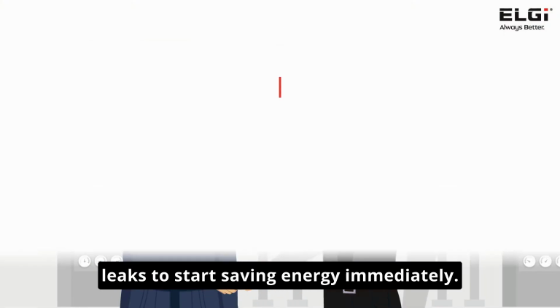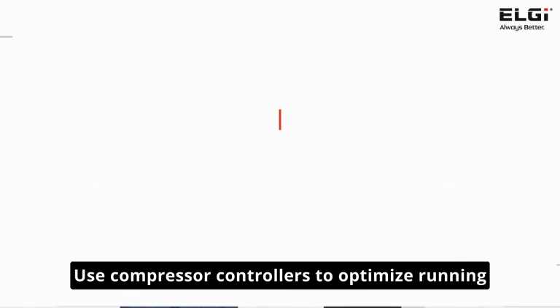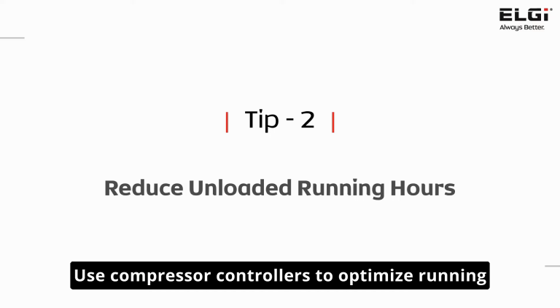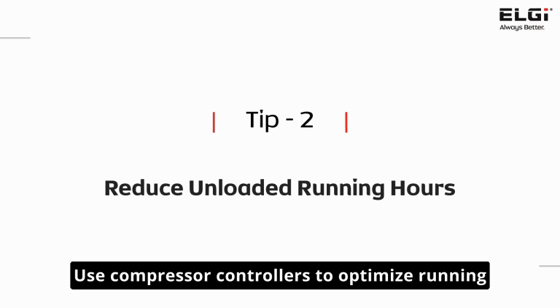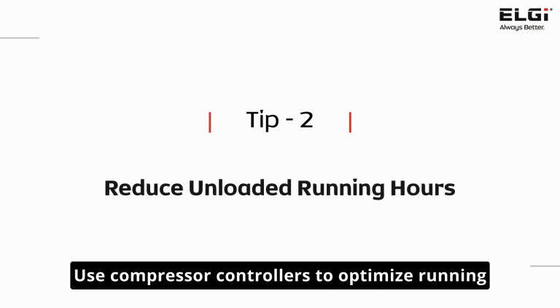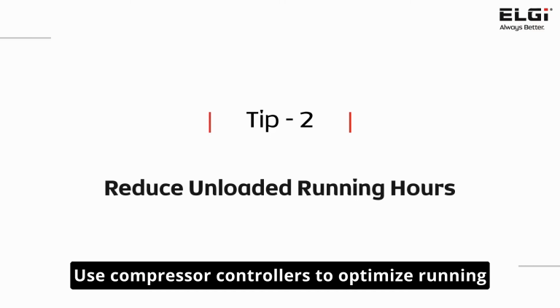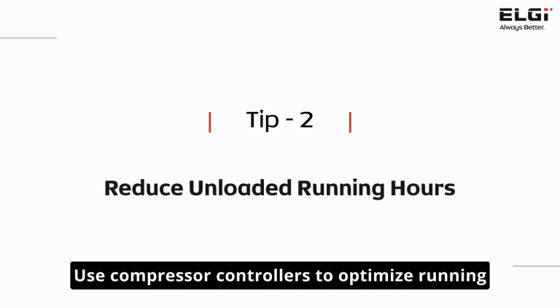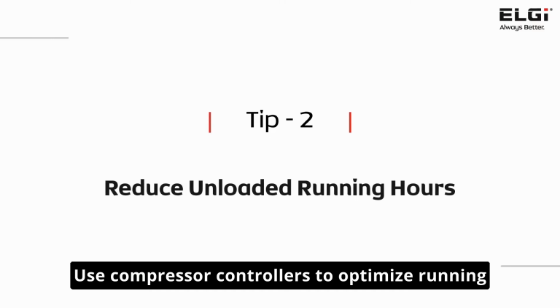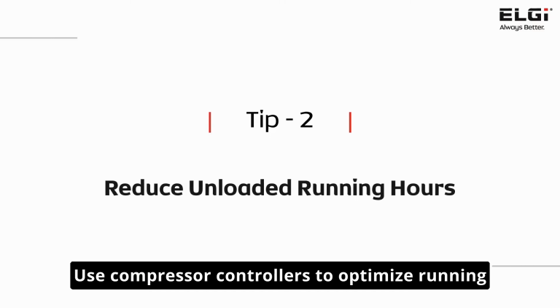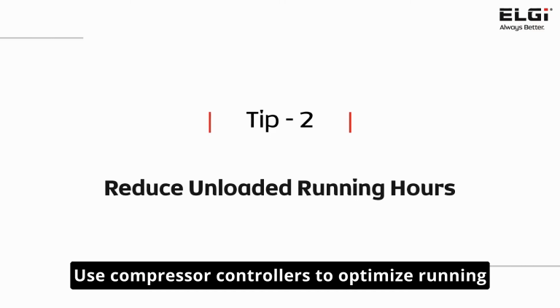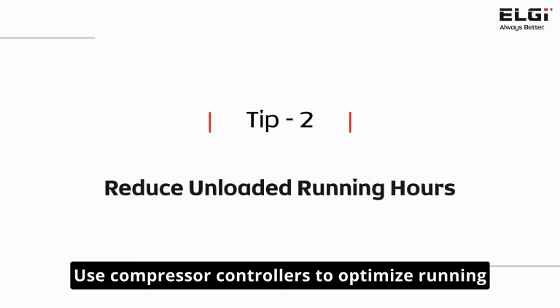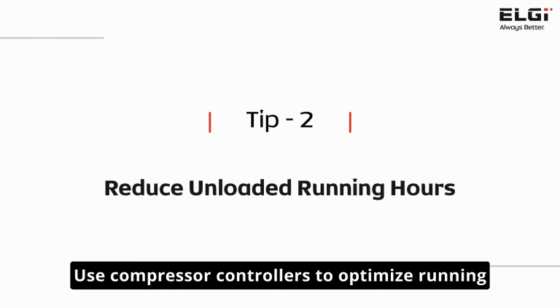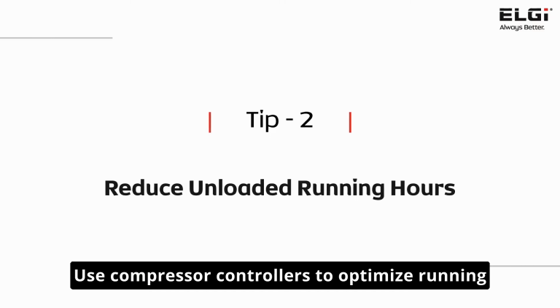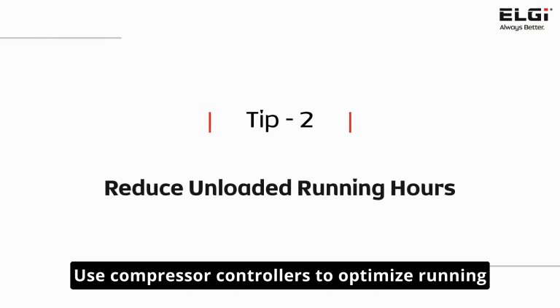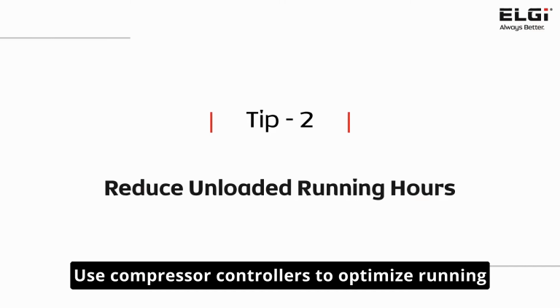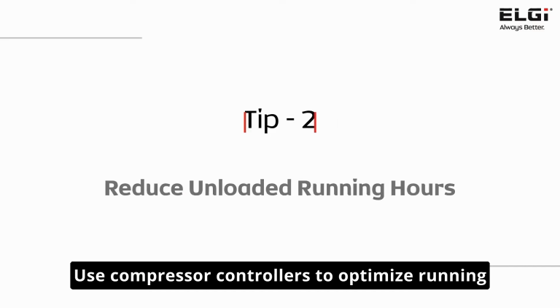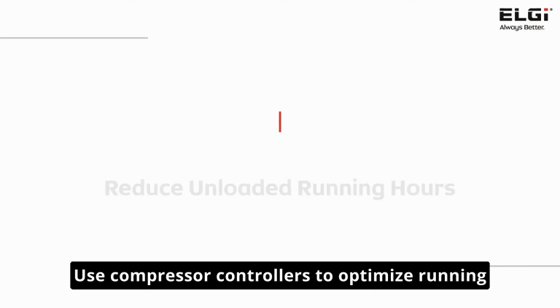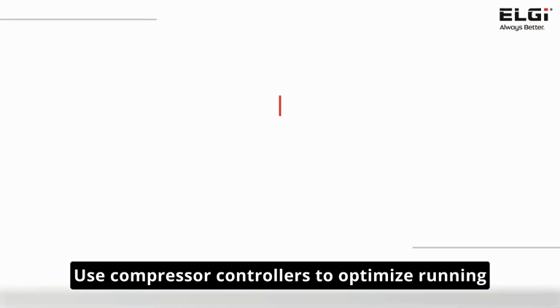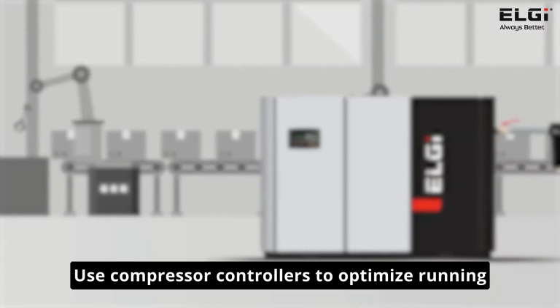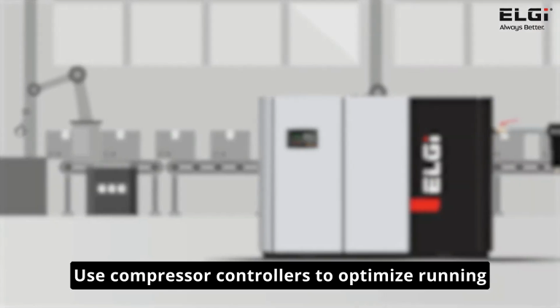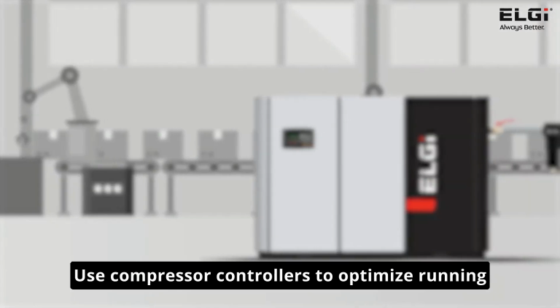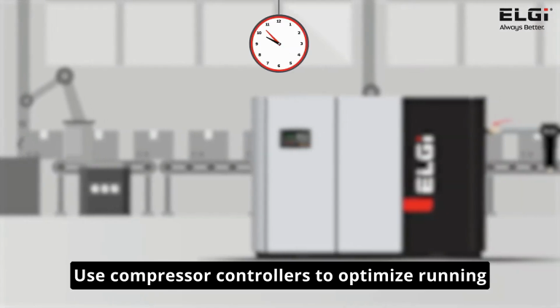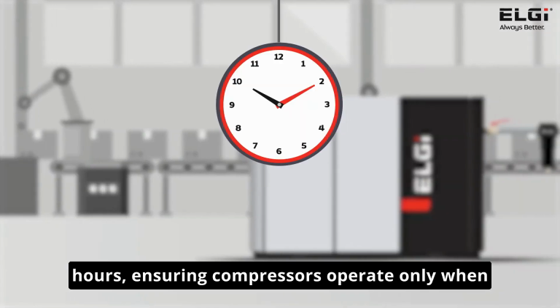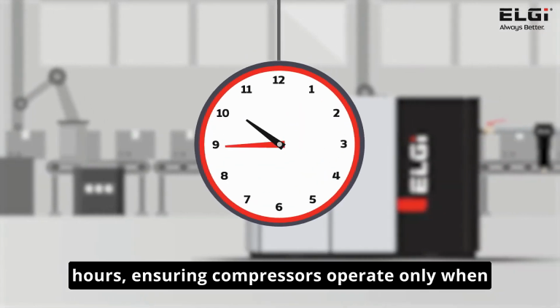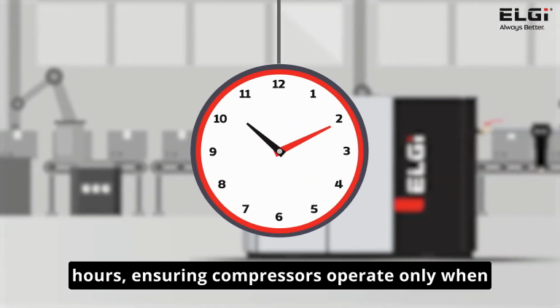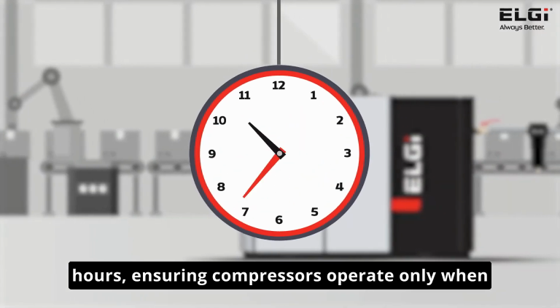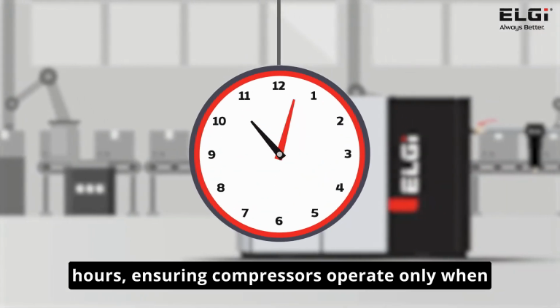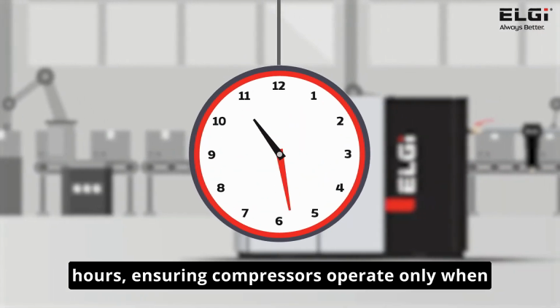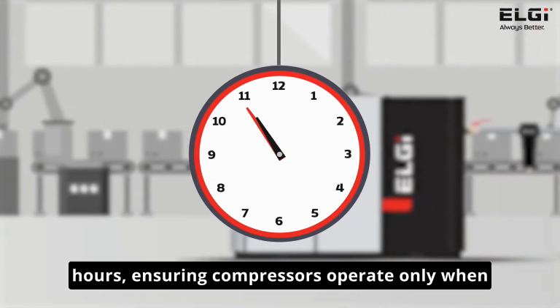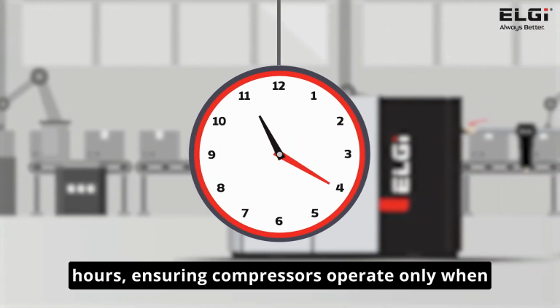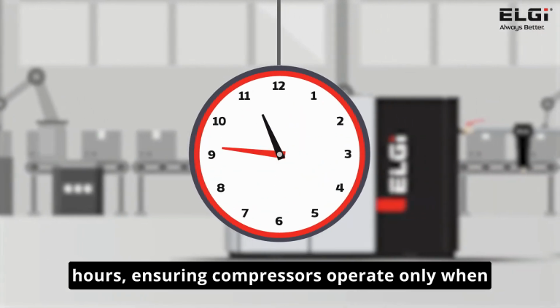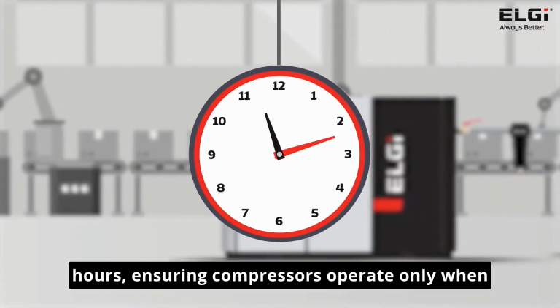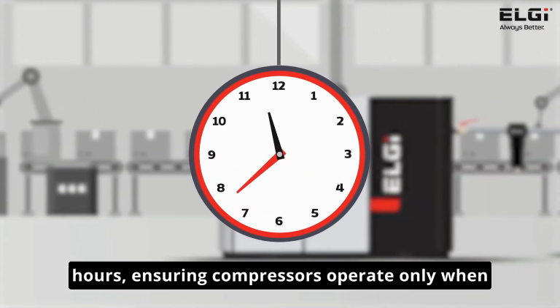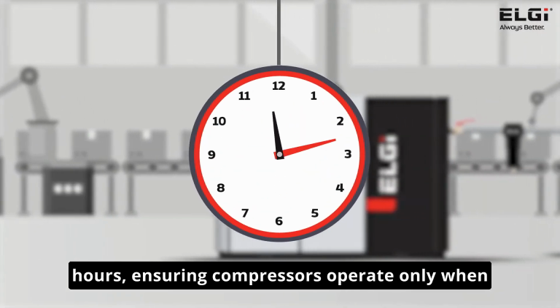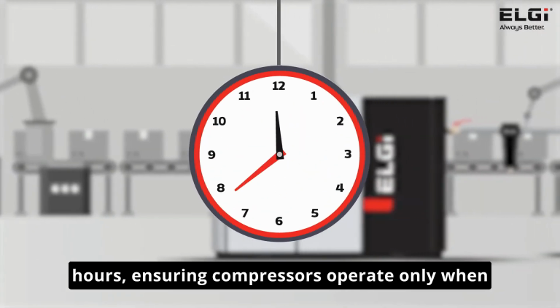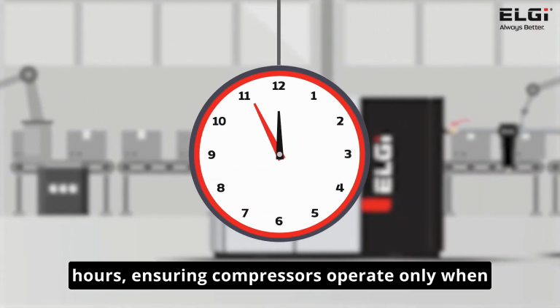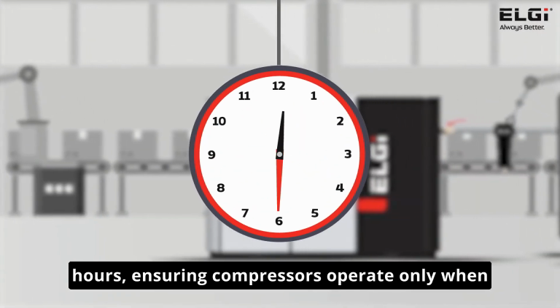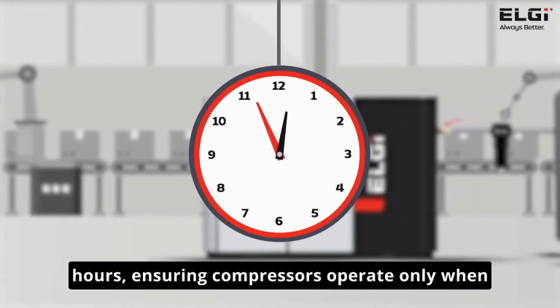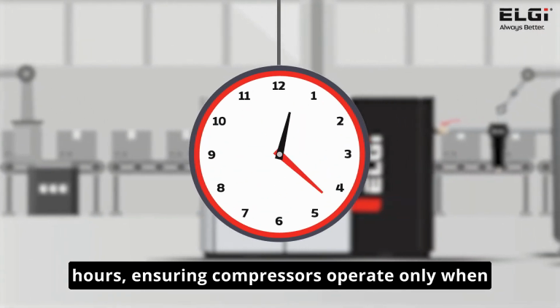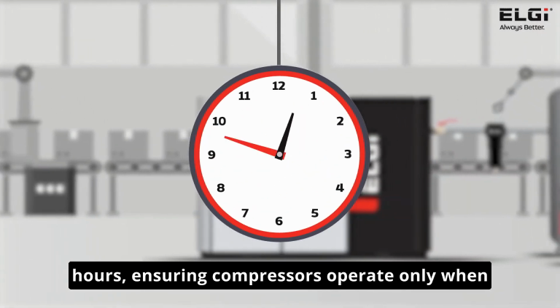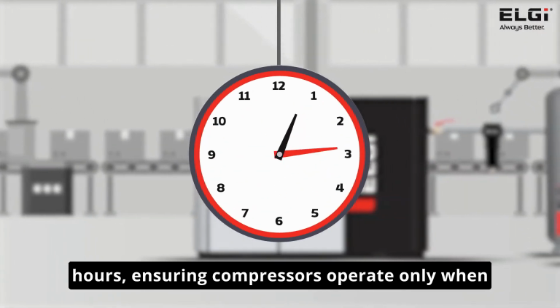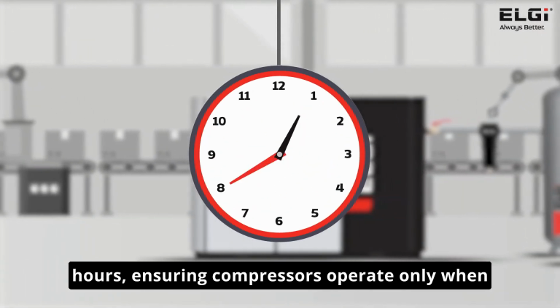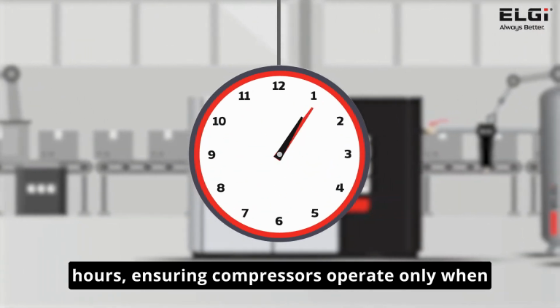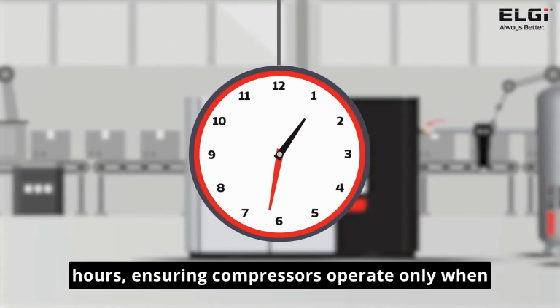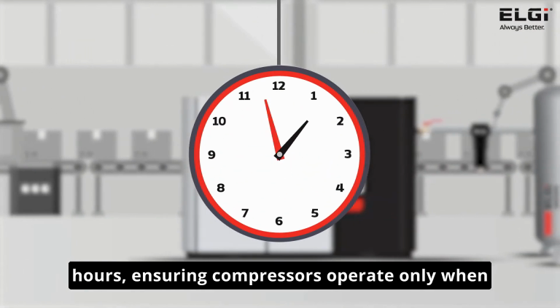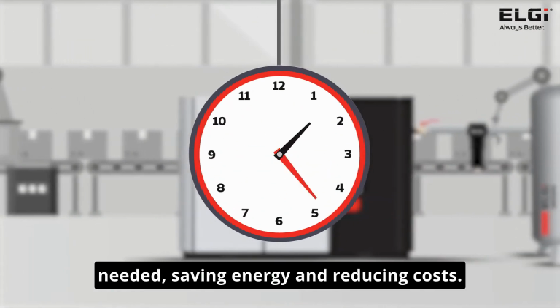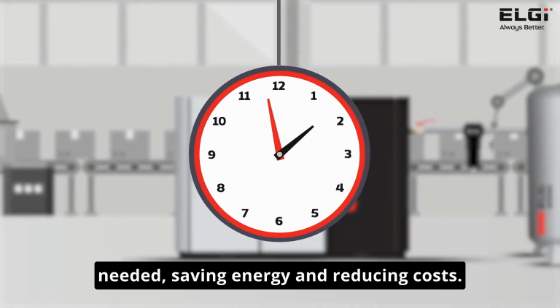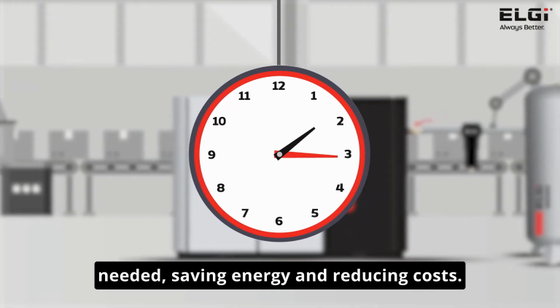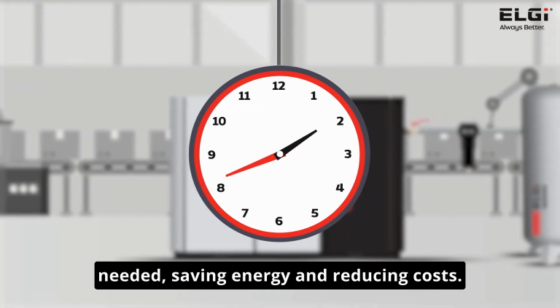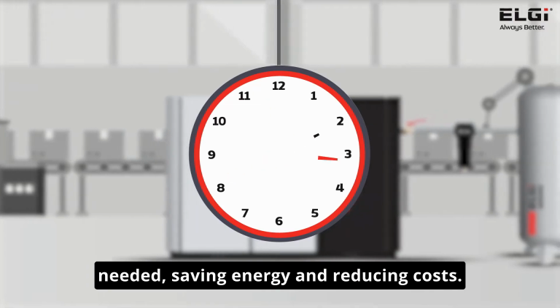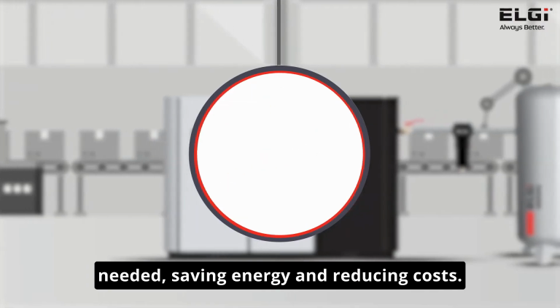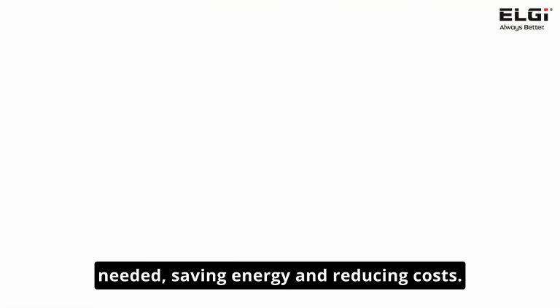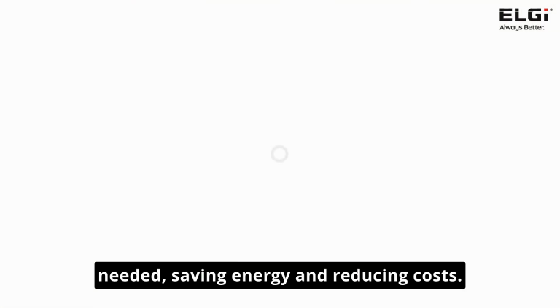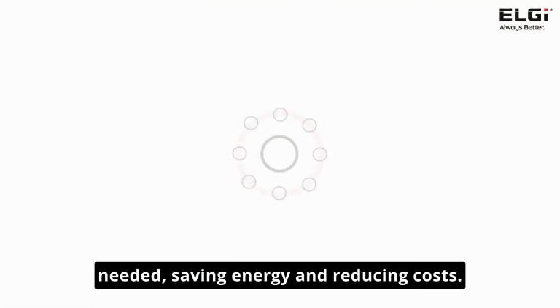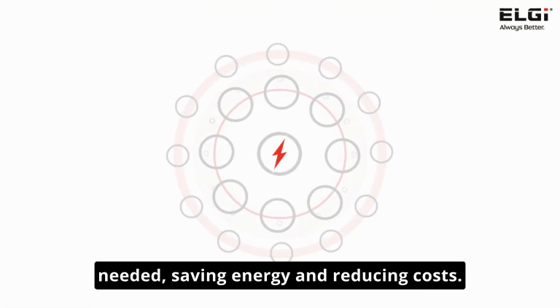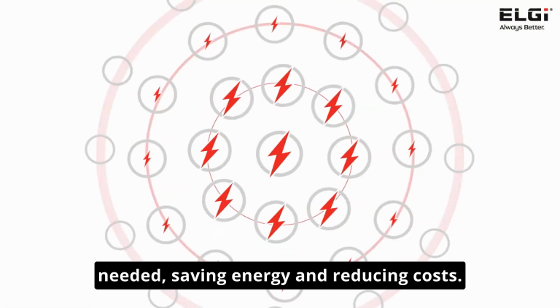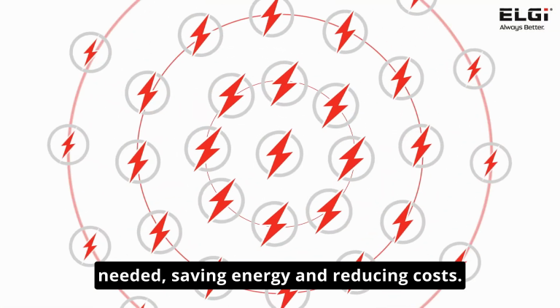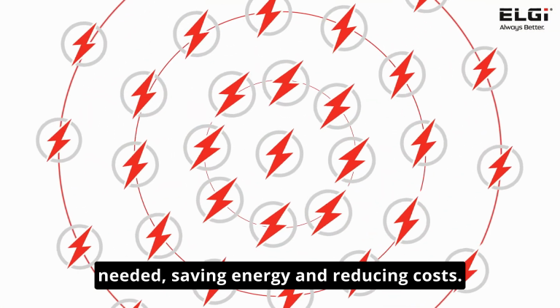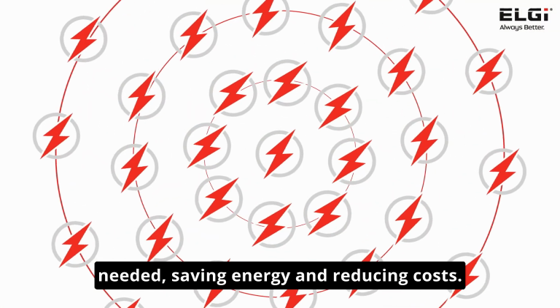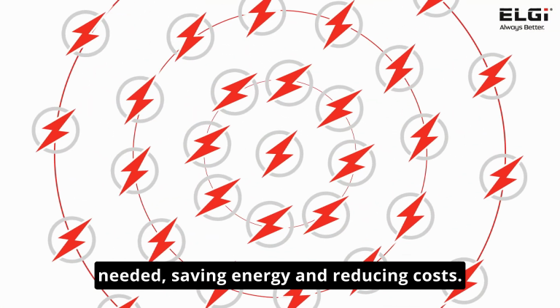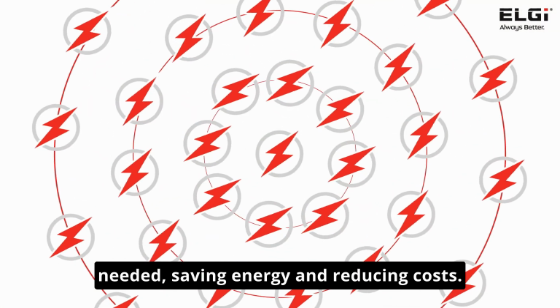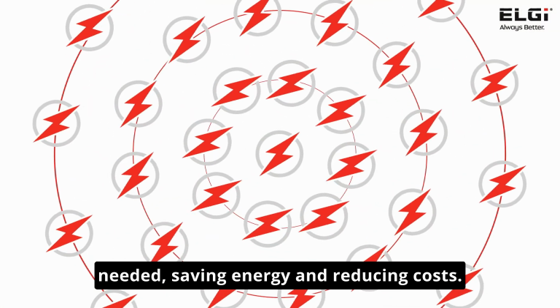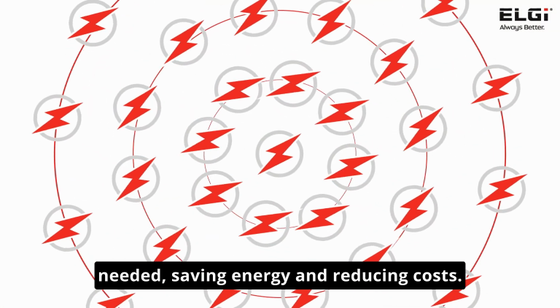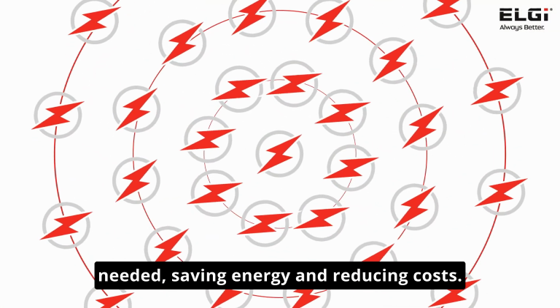Use compressor controllers to optimize running hours, ensuring compressors operate only when needed, saving energy and reducing costs.